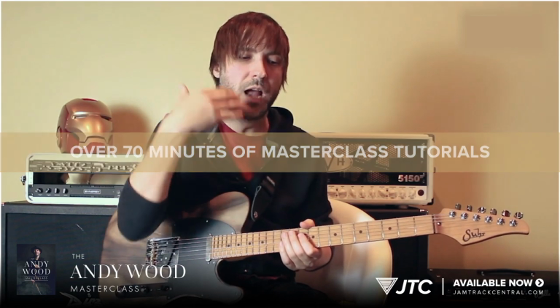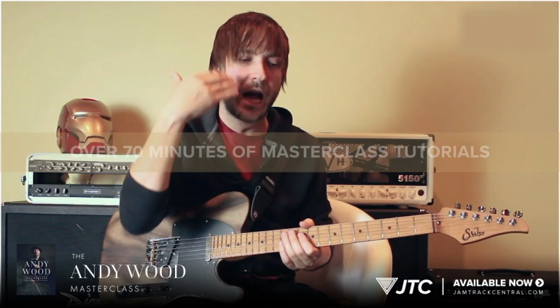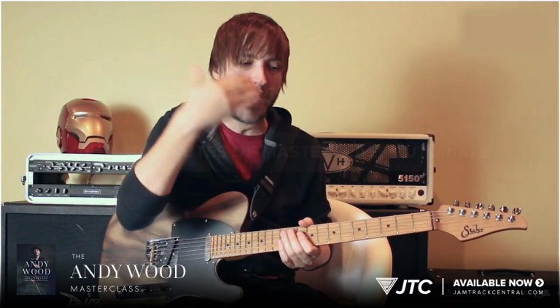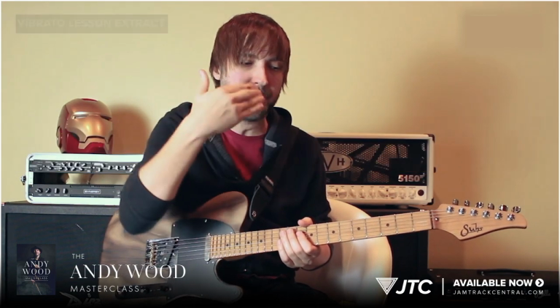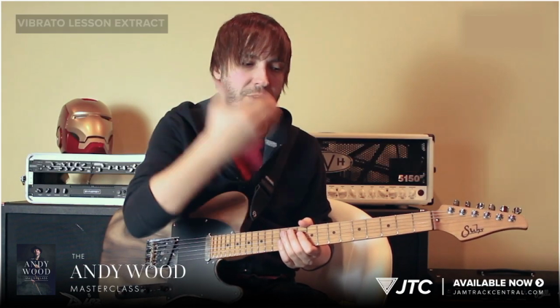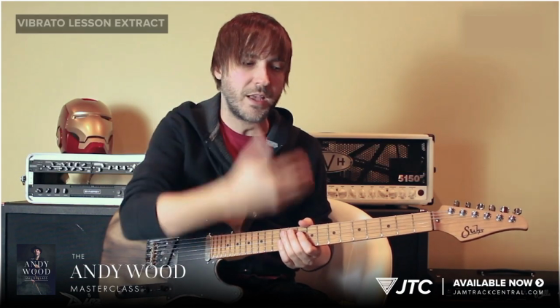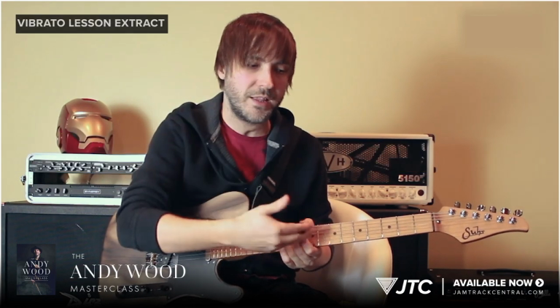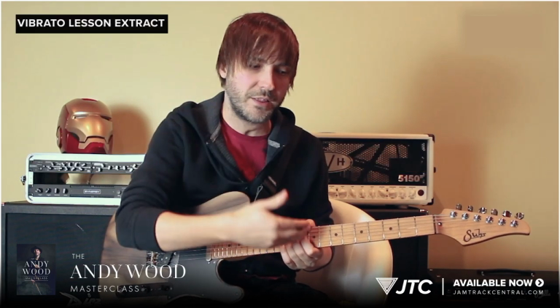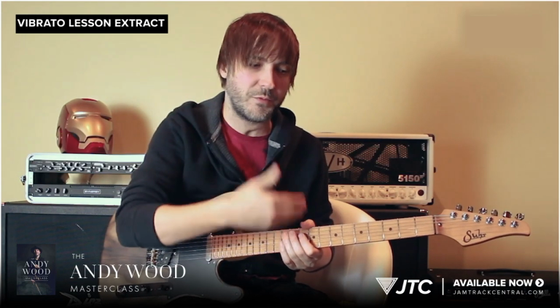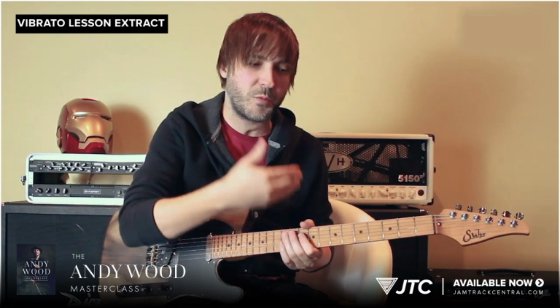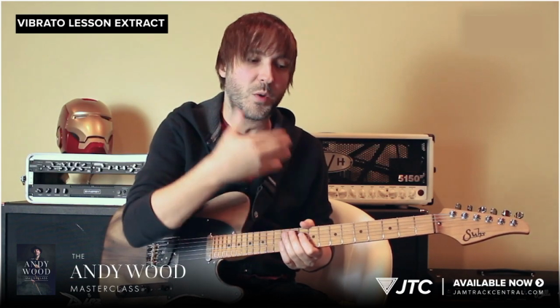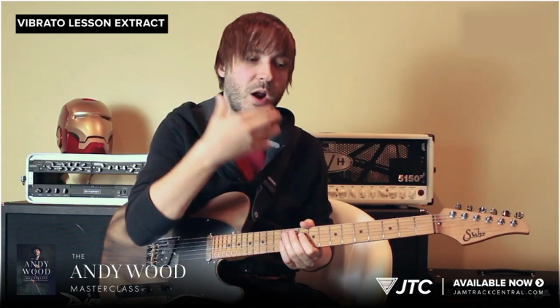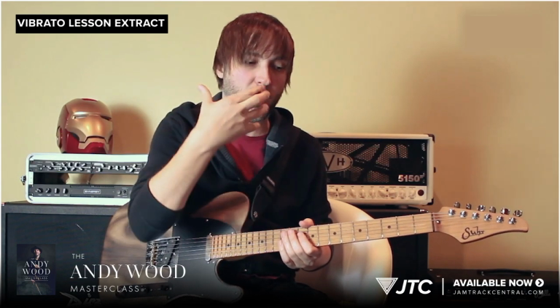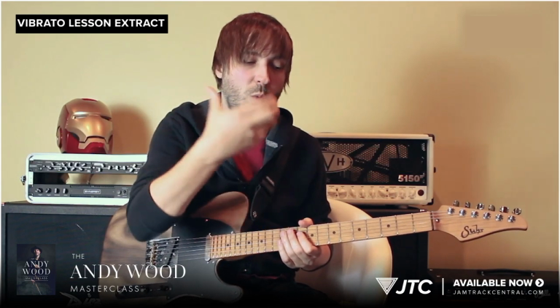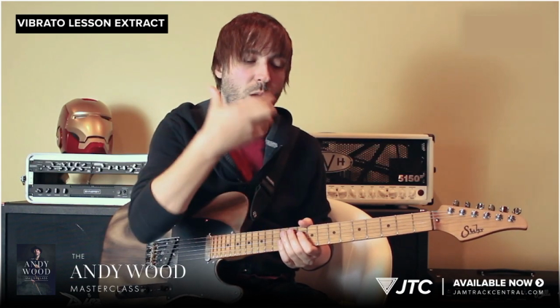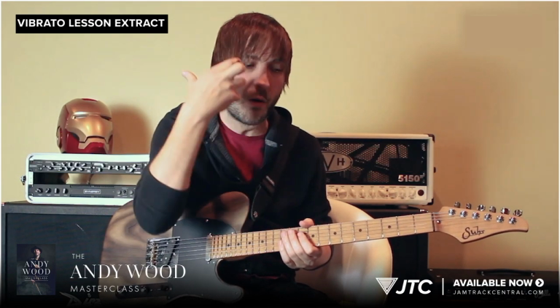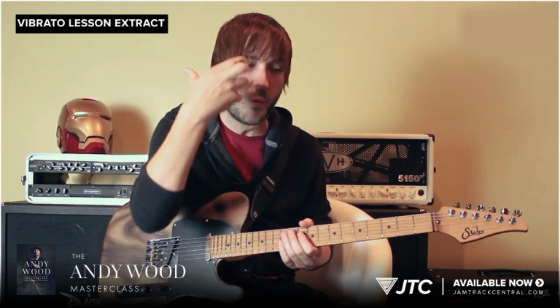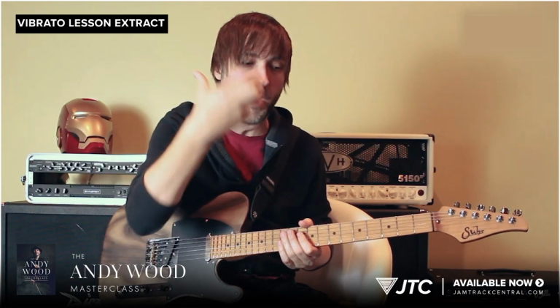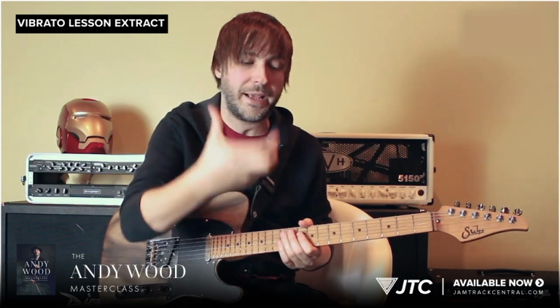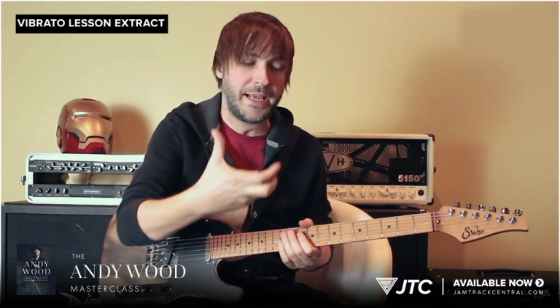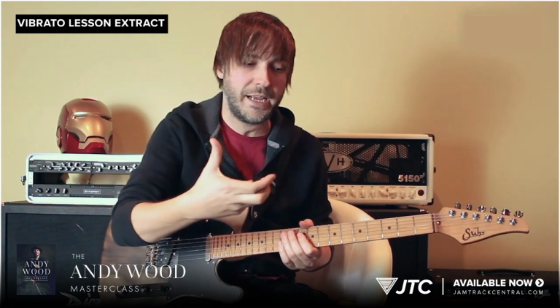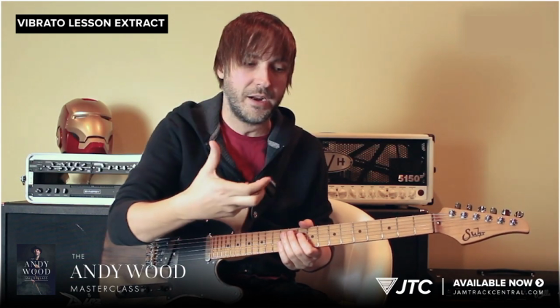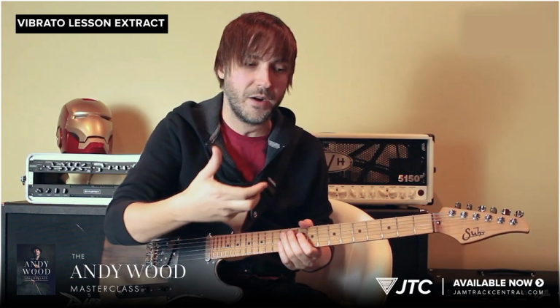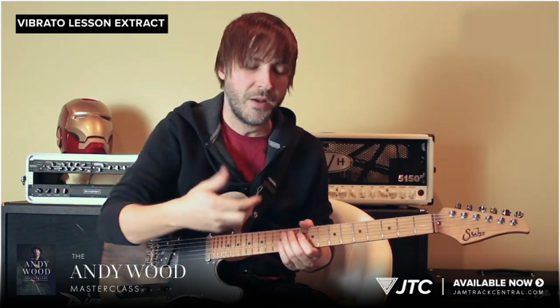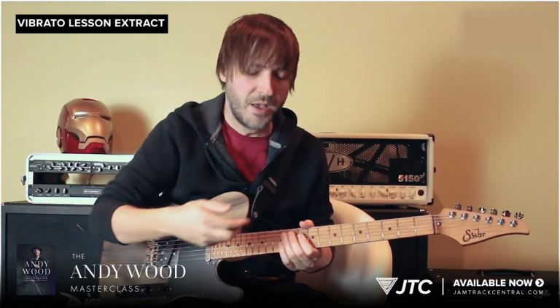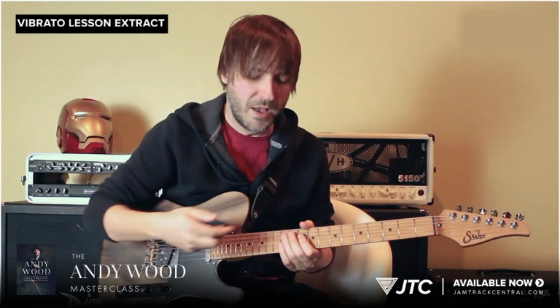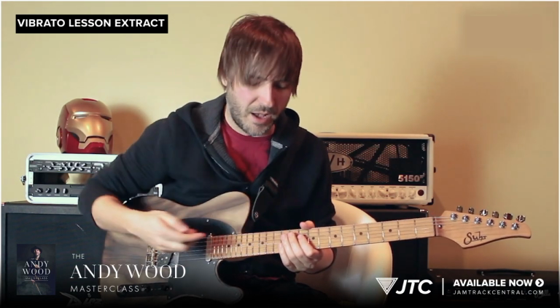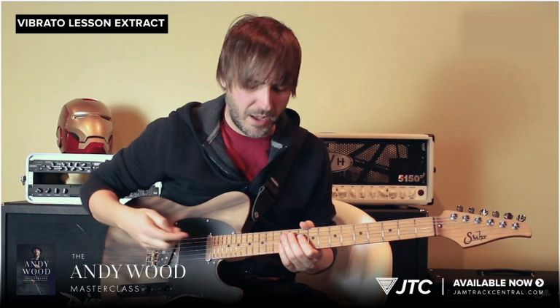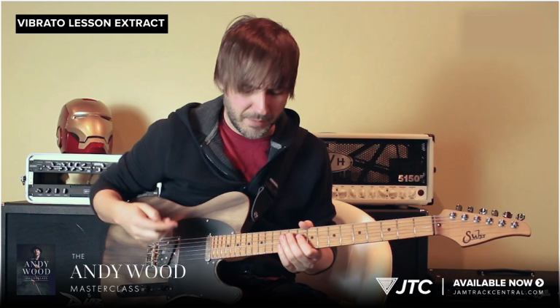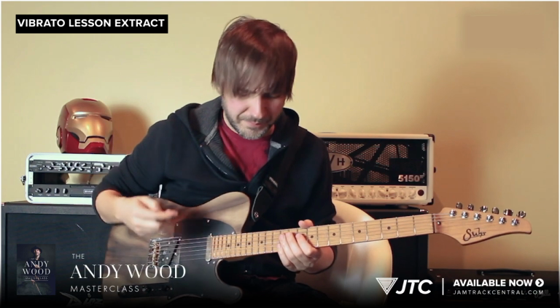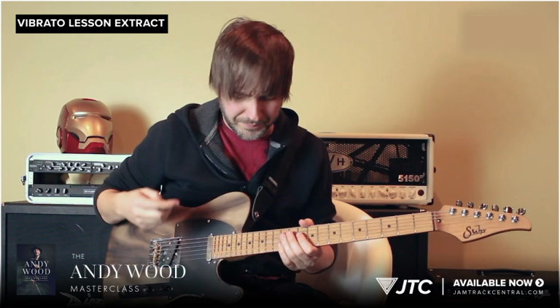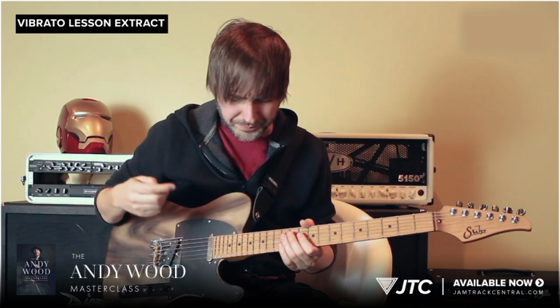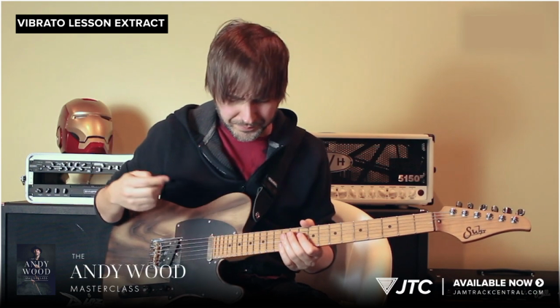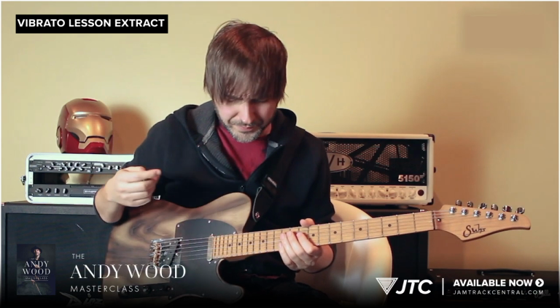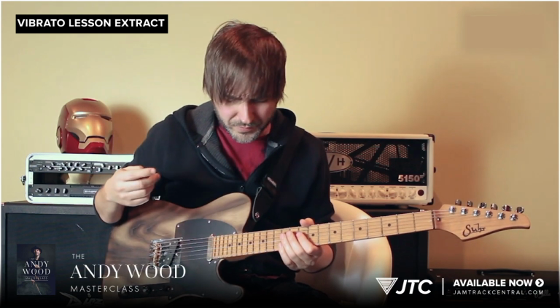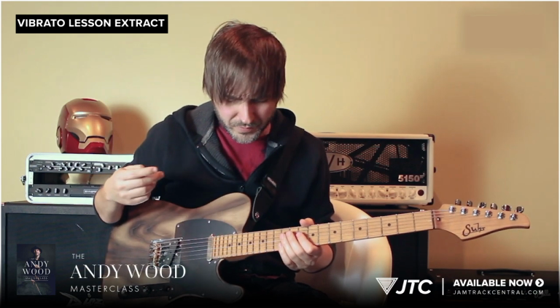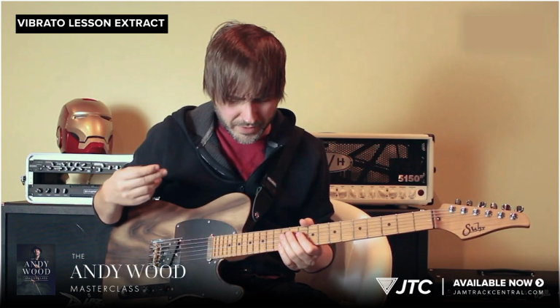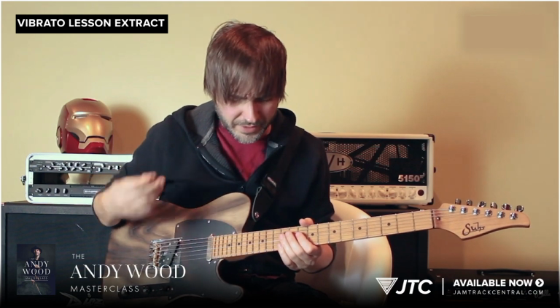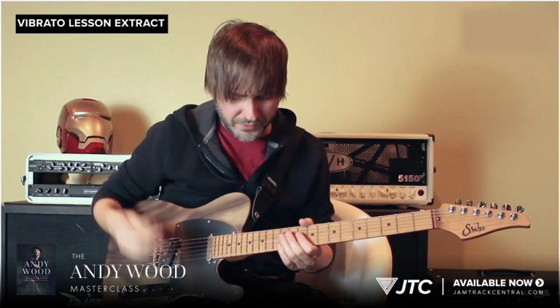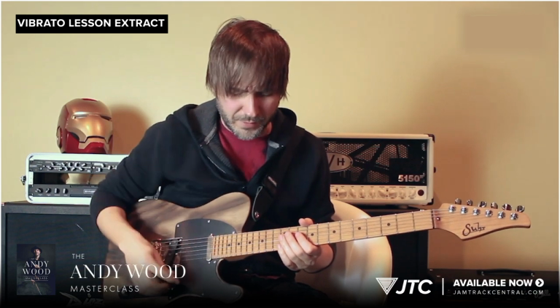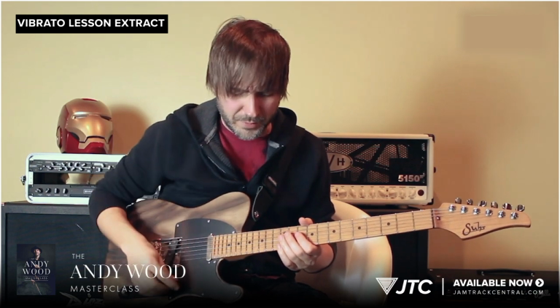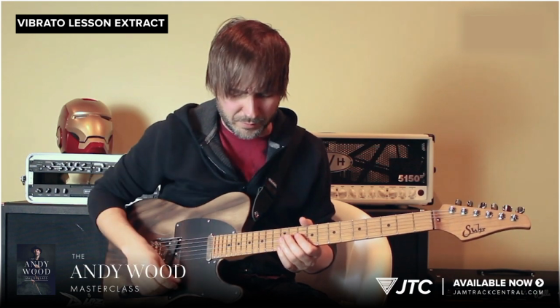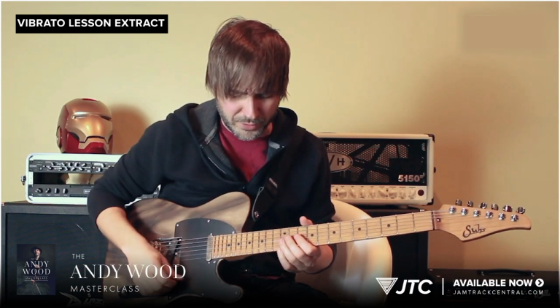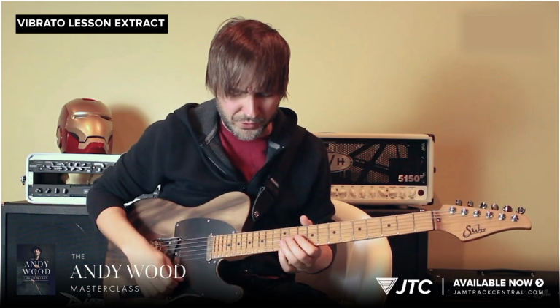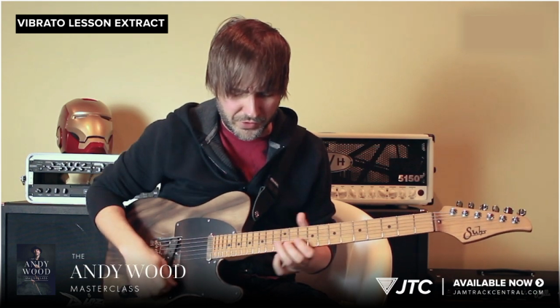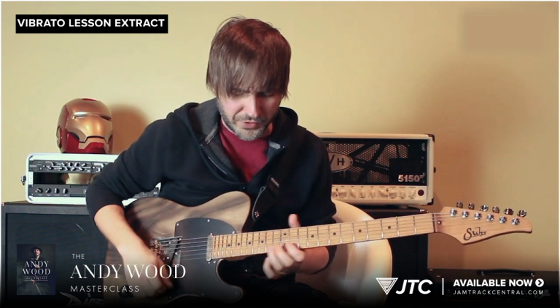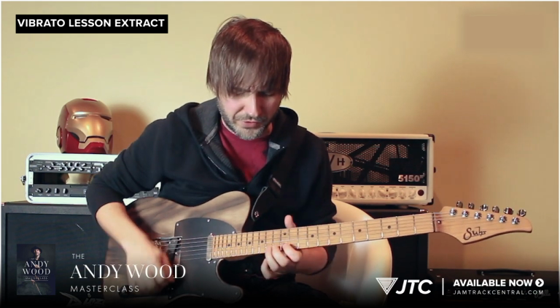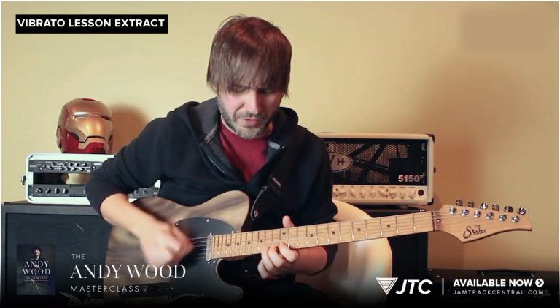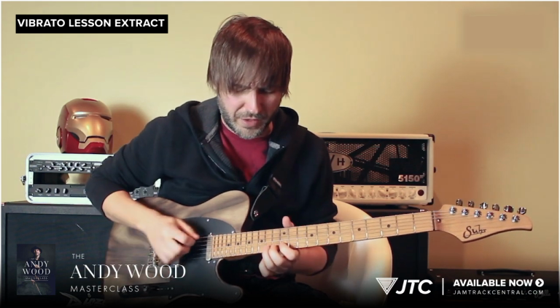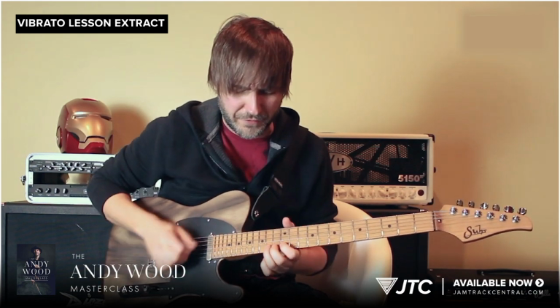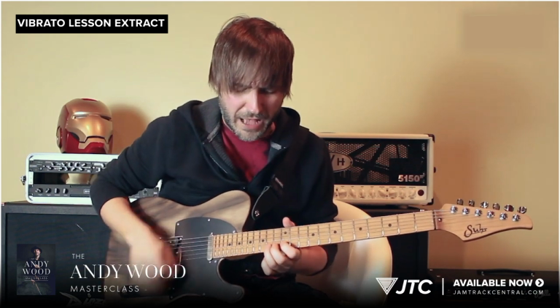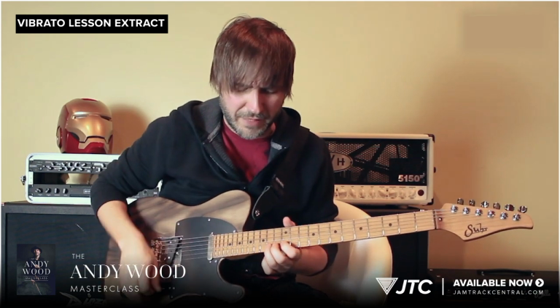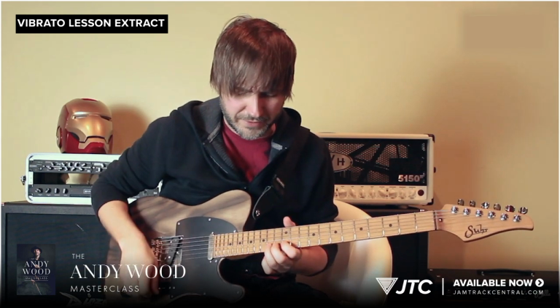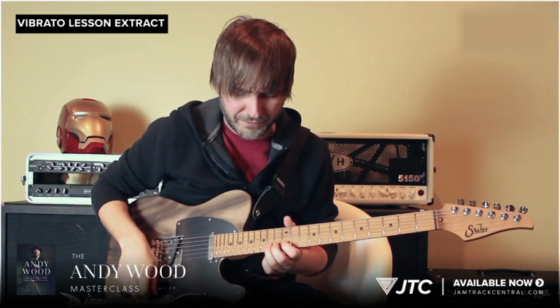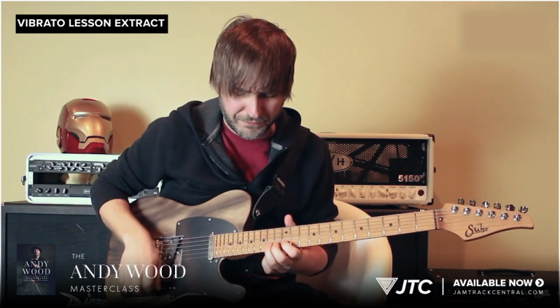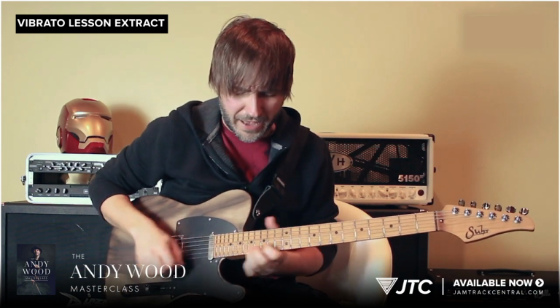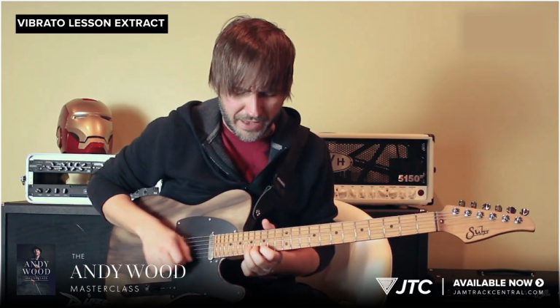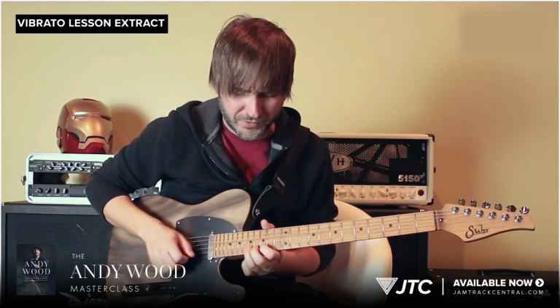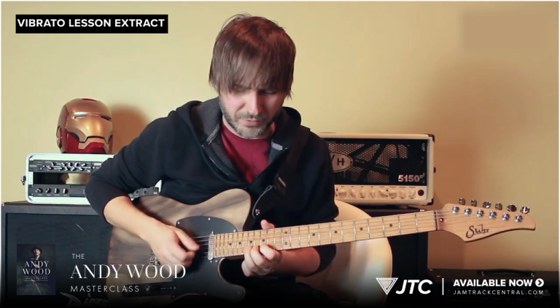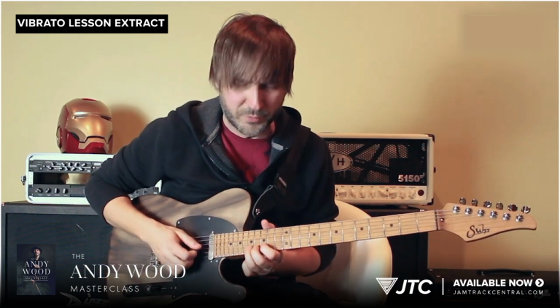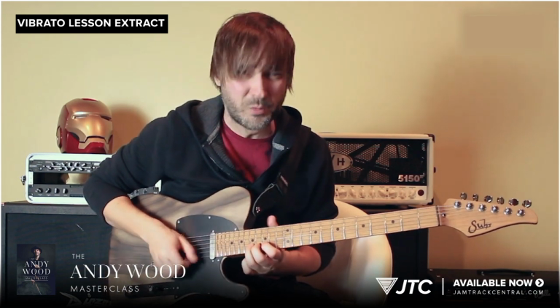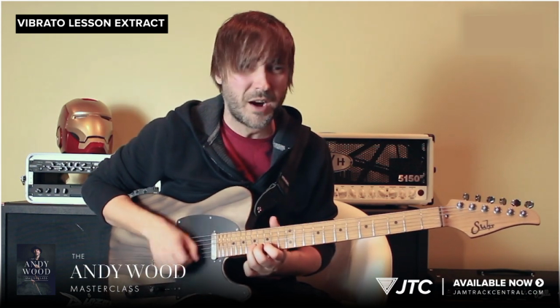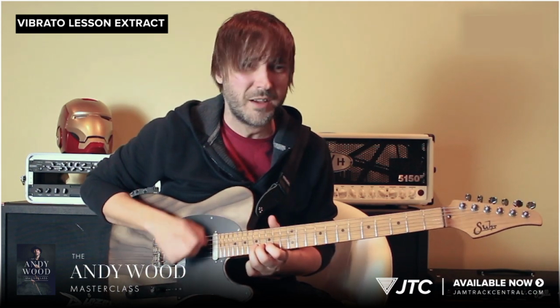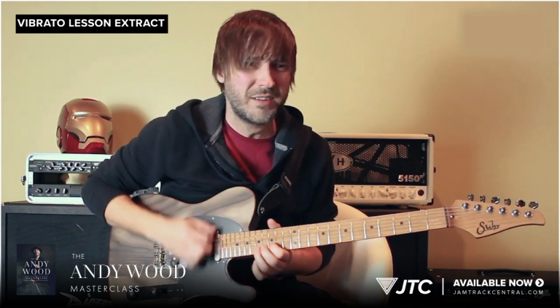I'm not letting the vibrato tell me what to do. I'm telling the vibrato what I want to hear. In some of the bluesier stuff, I like the faster vibrato.